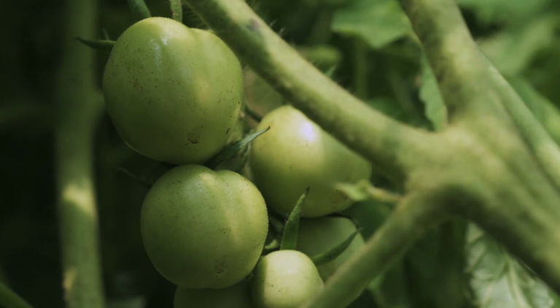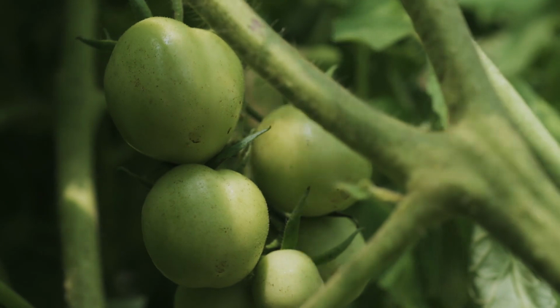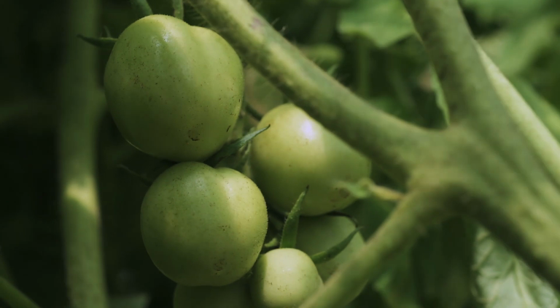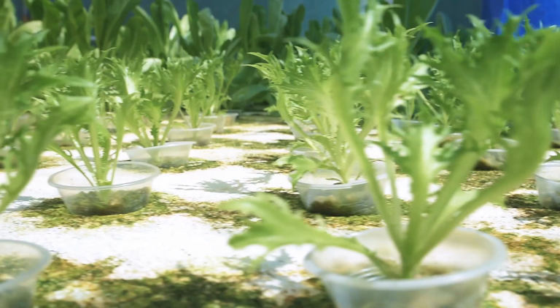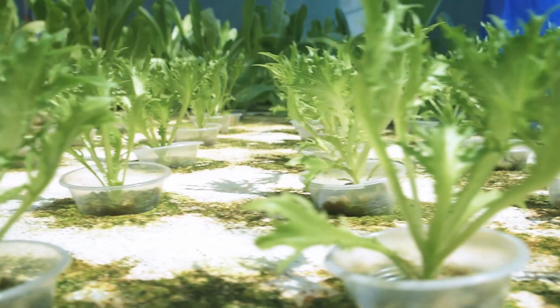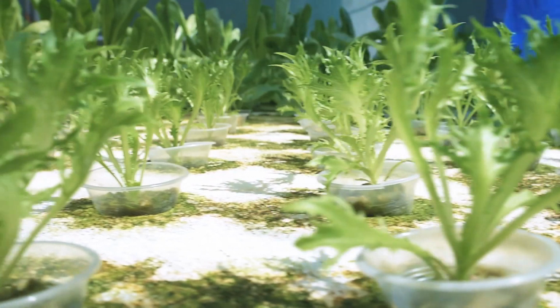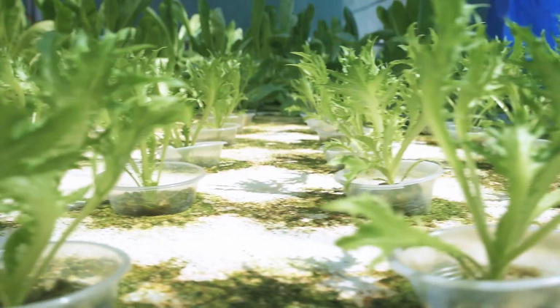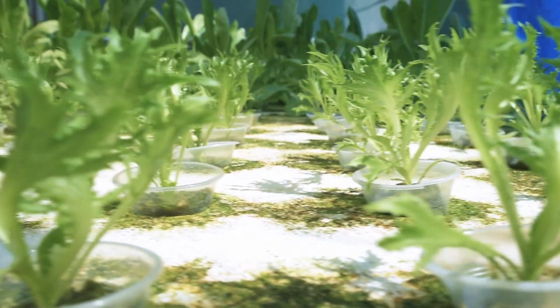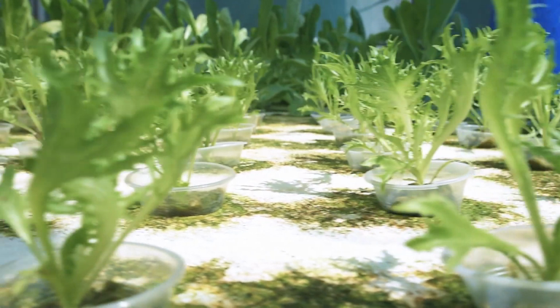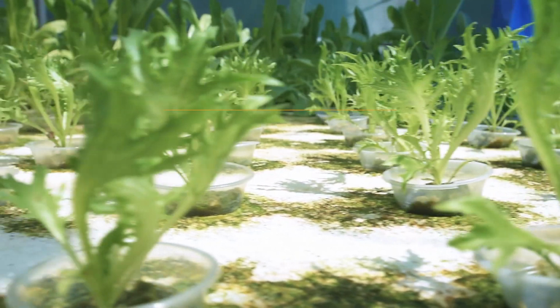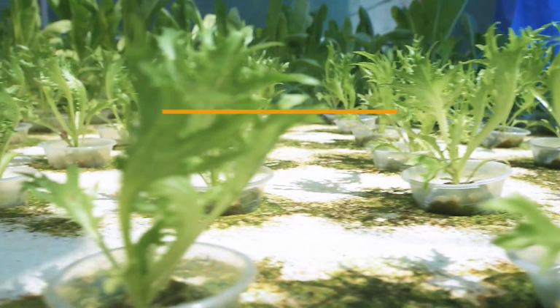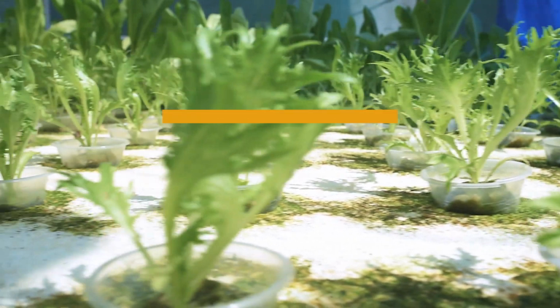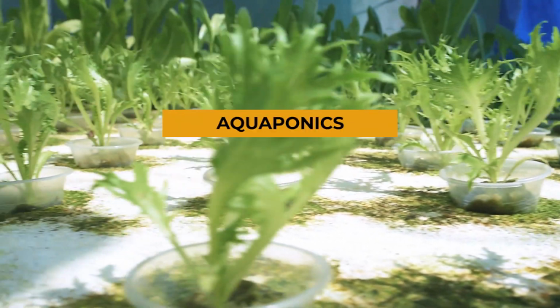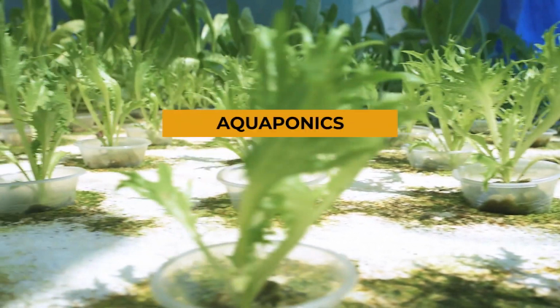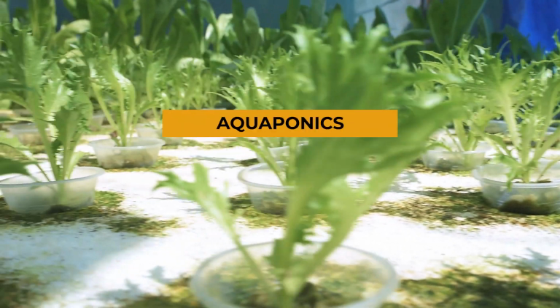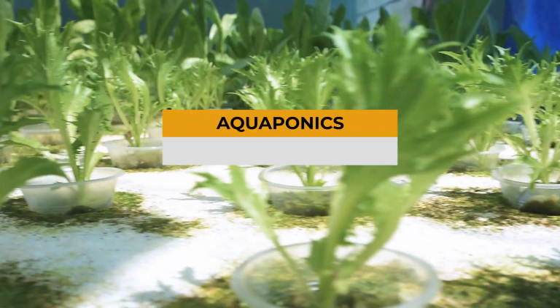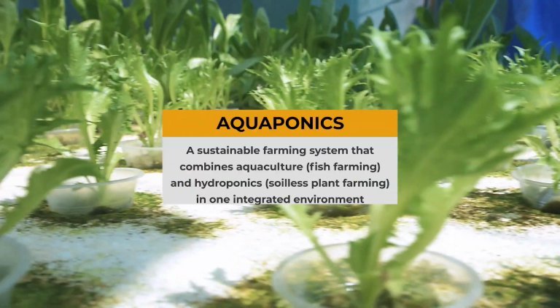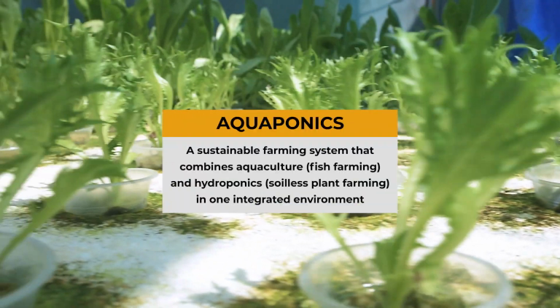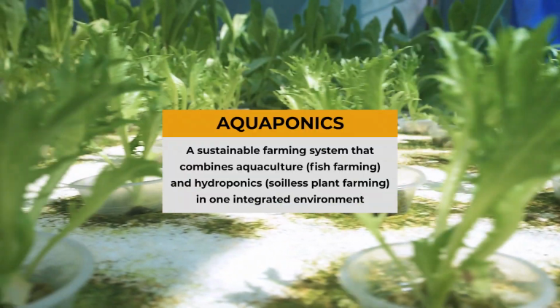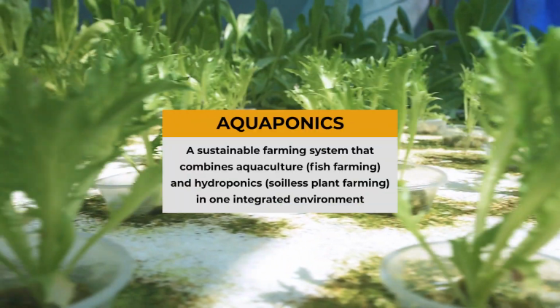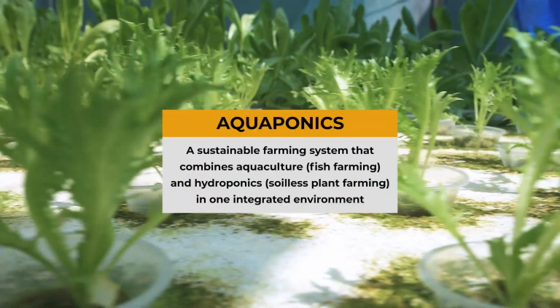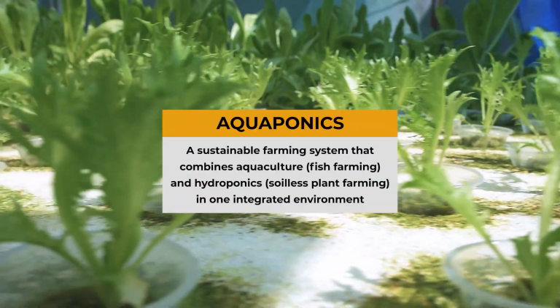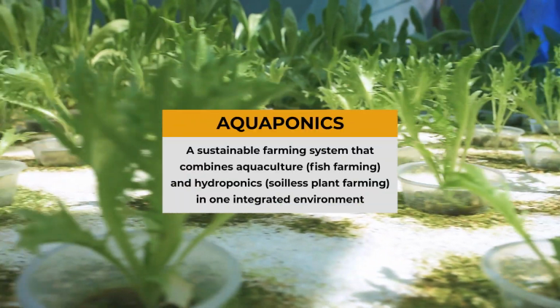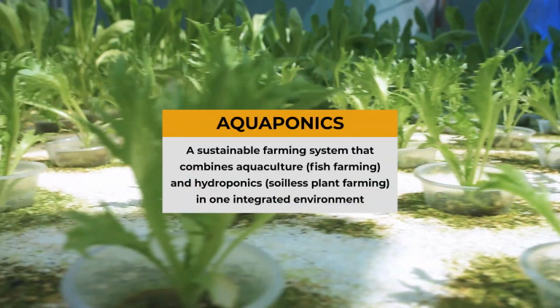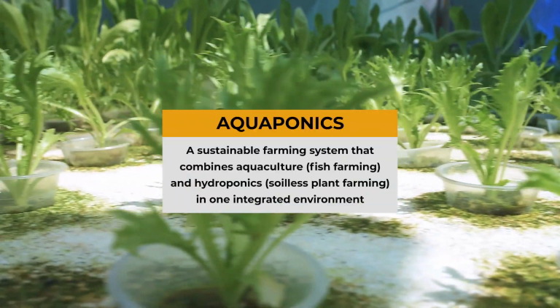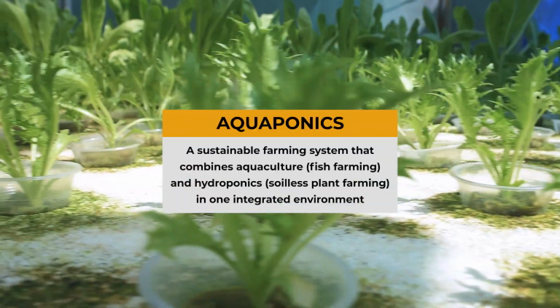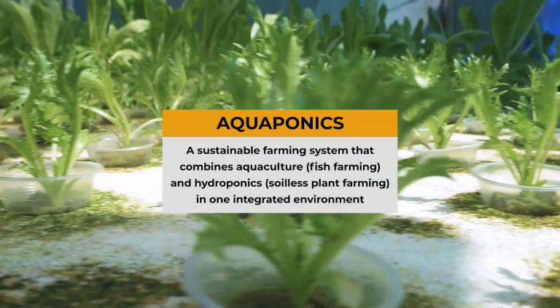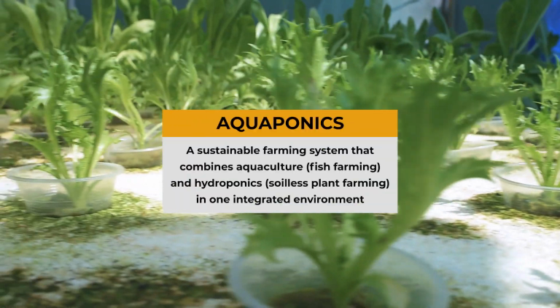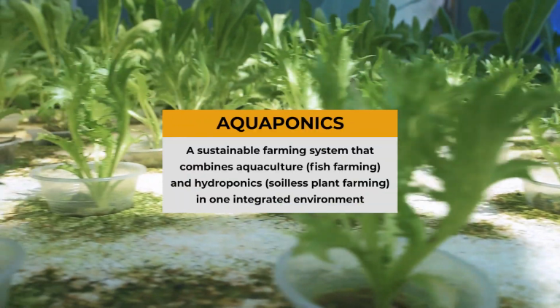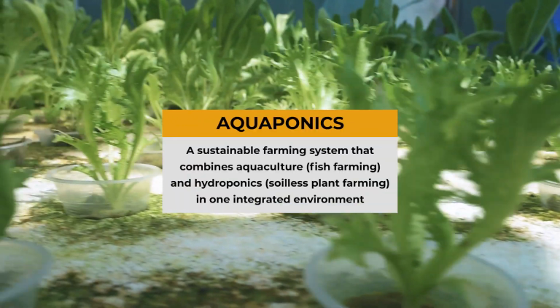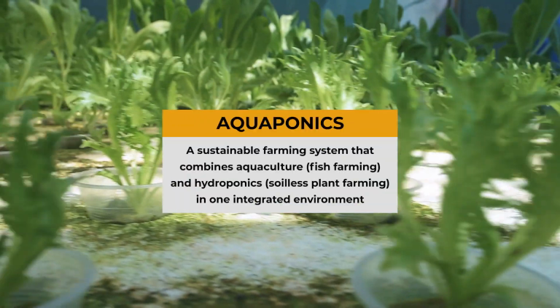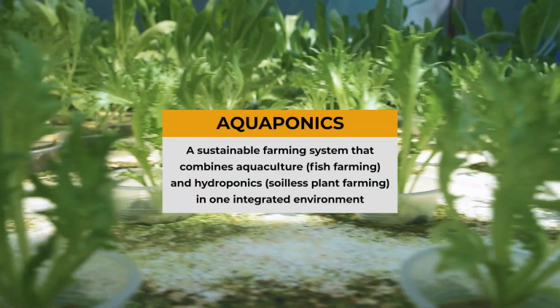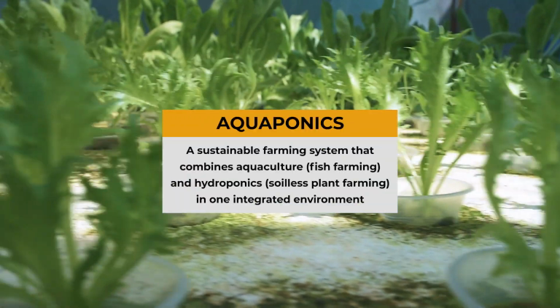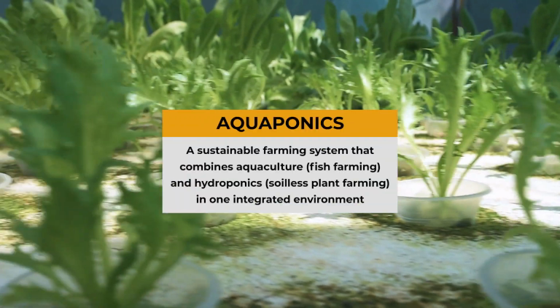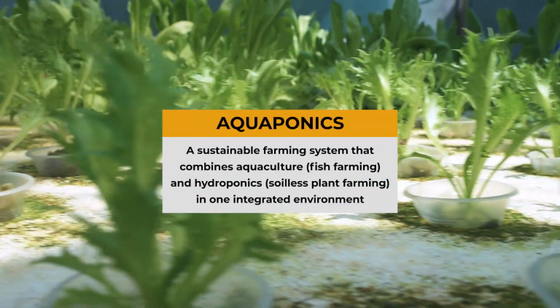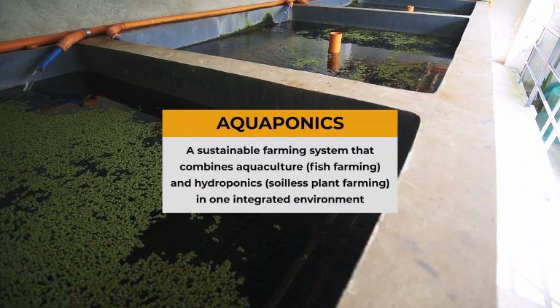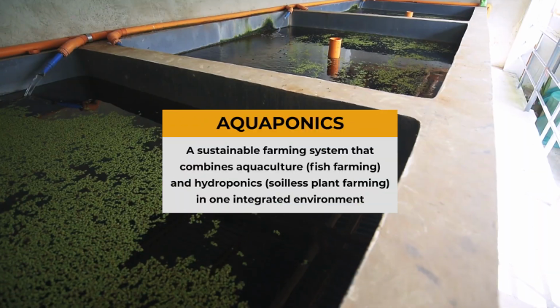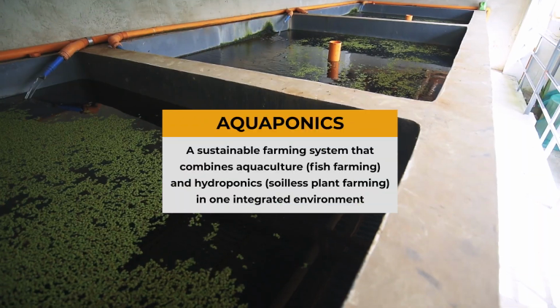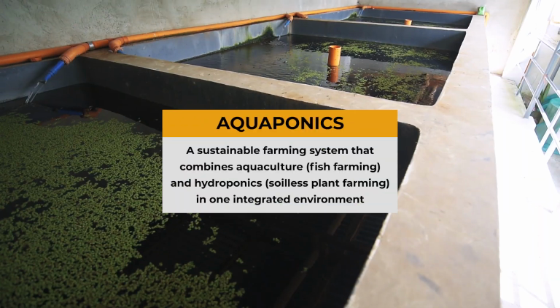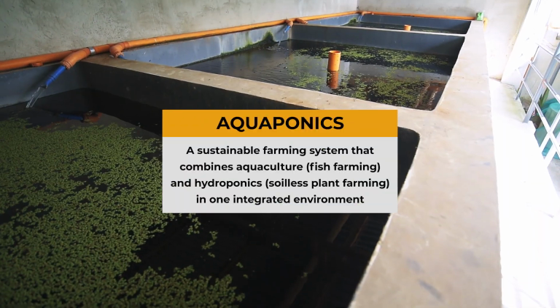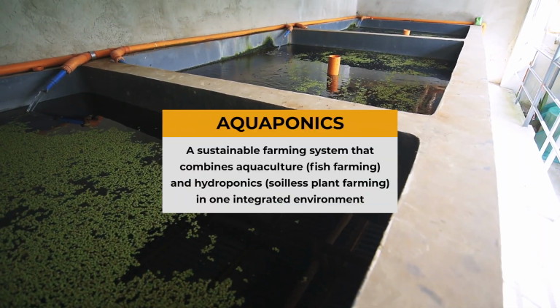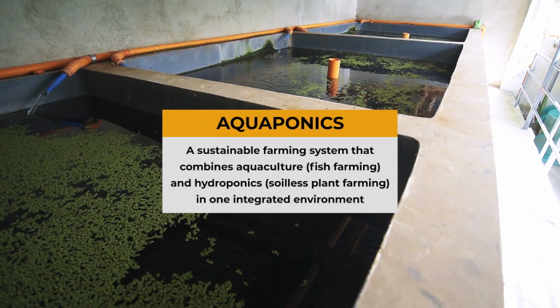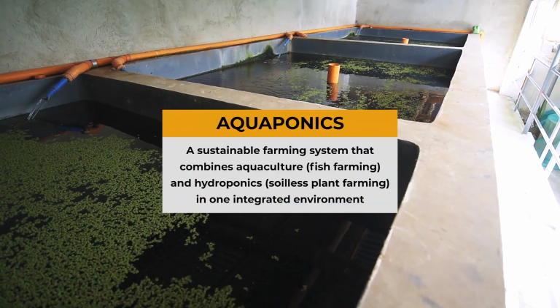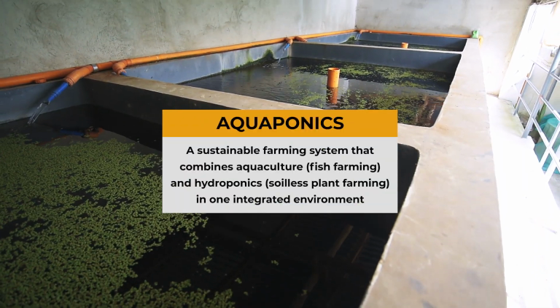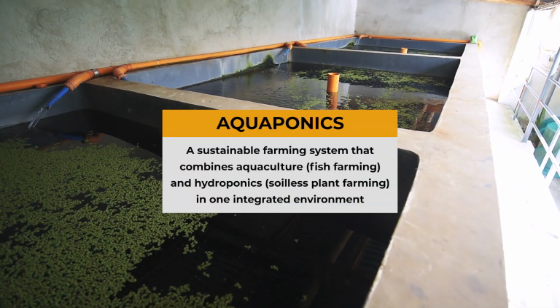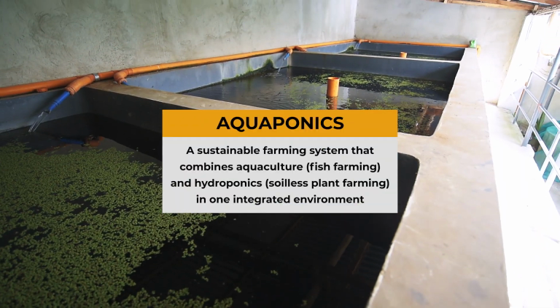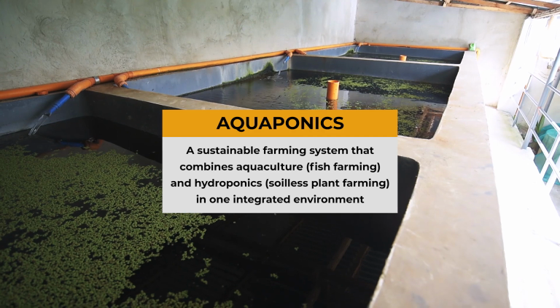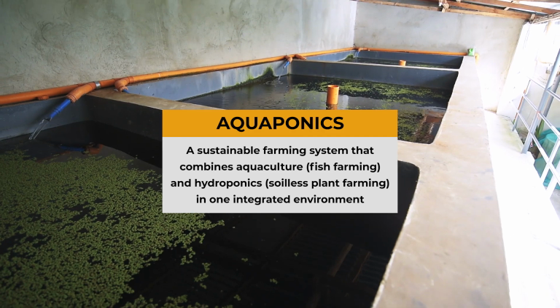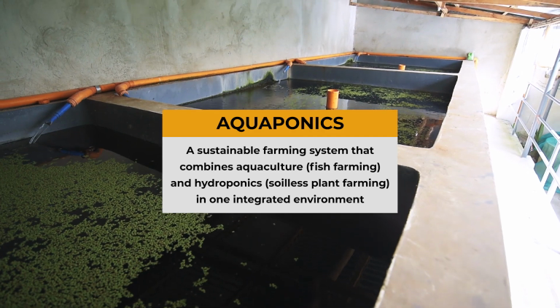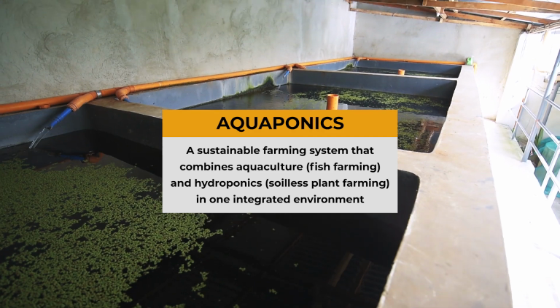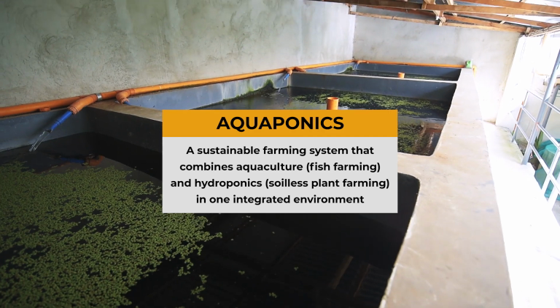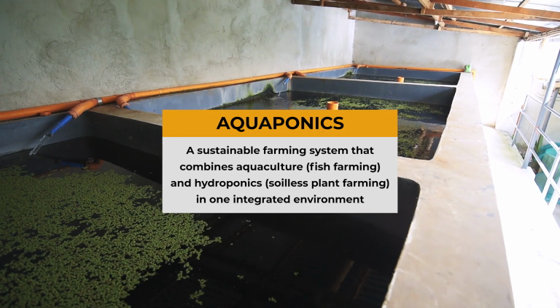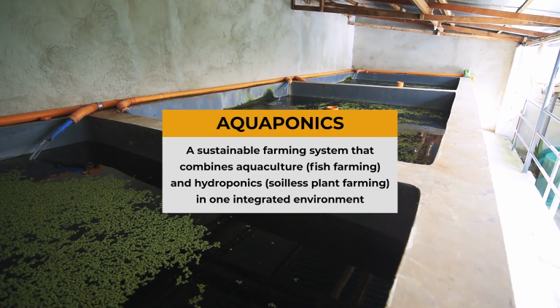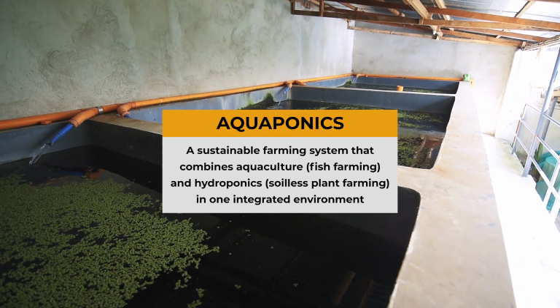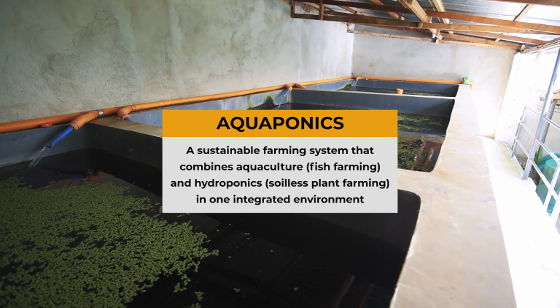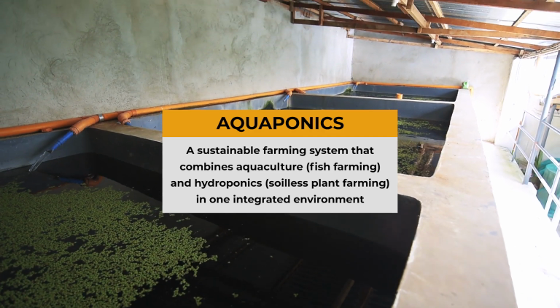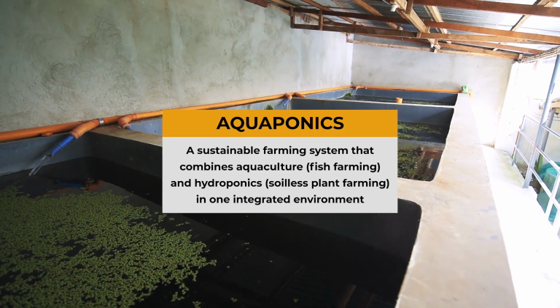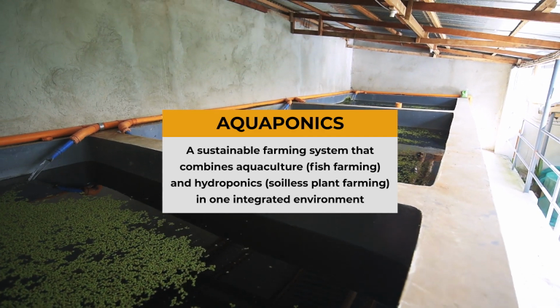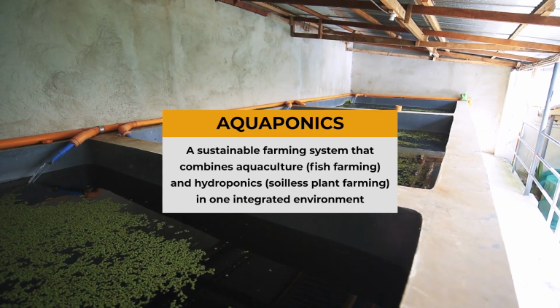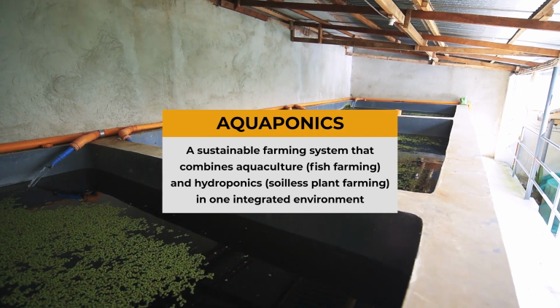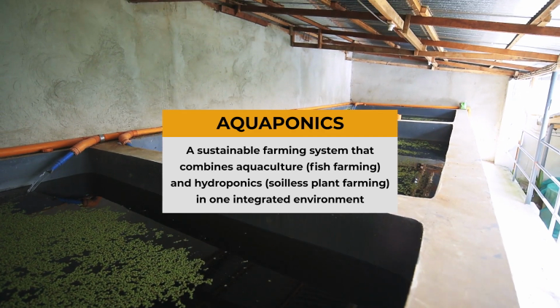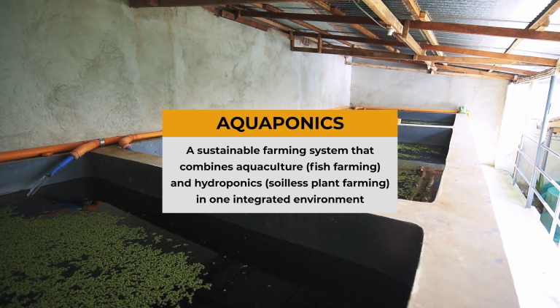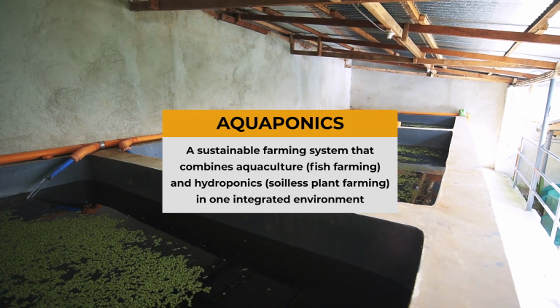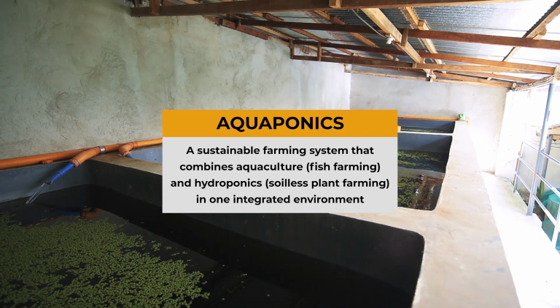Basically, aquaponics is a farming system wherein we try to mimic a natural ecosystem.